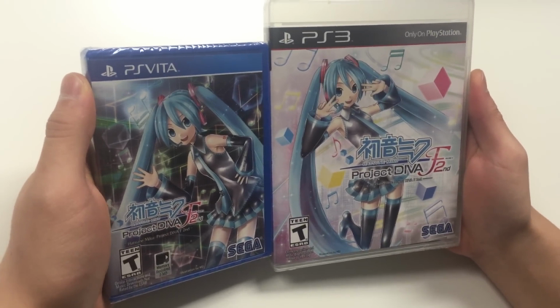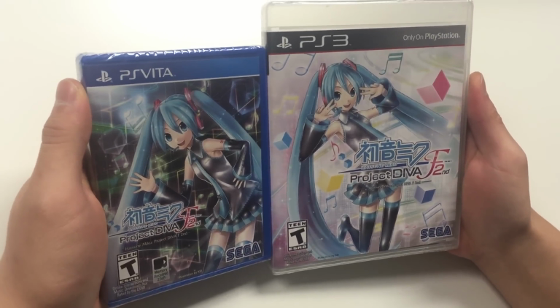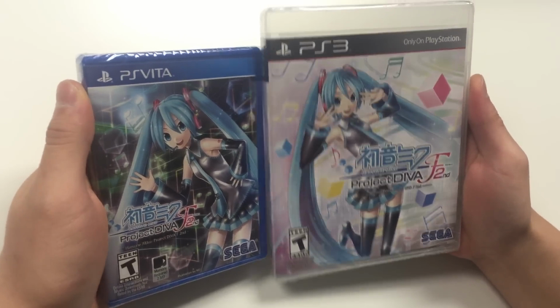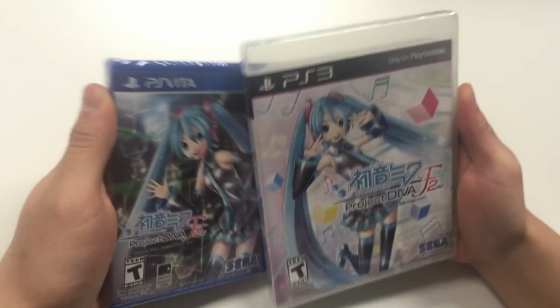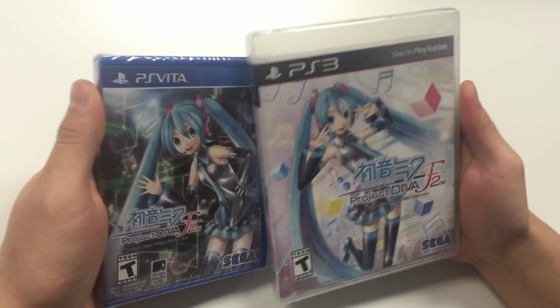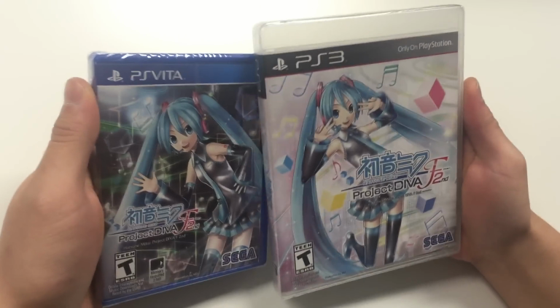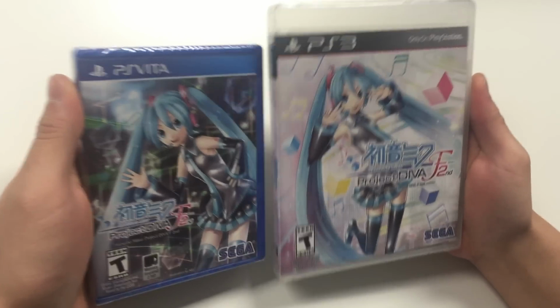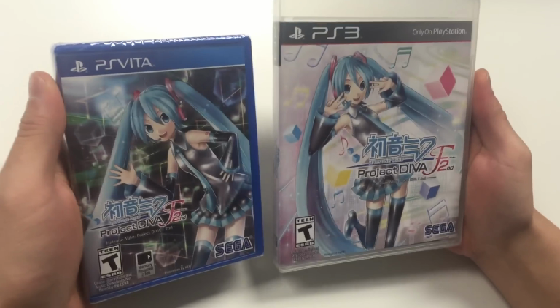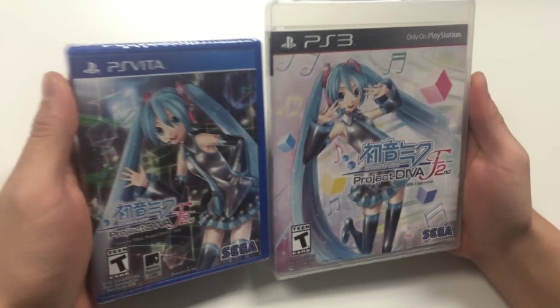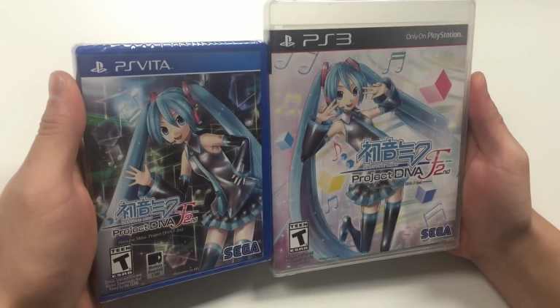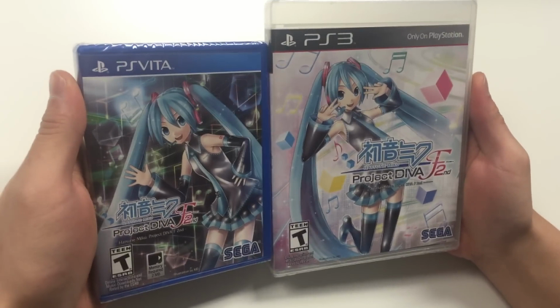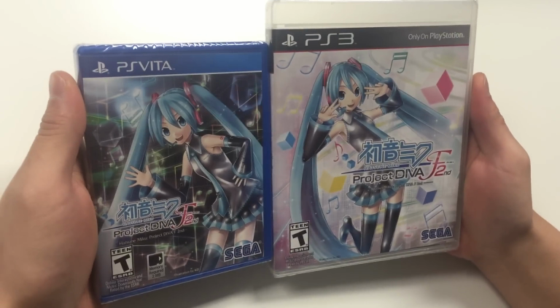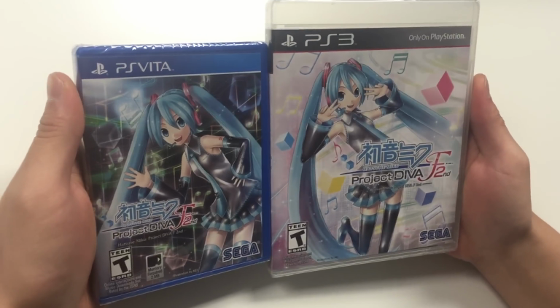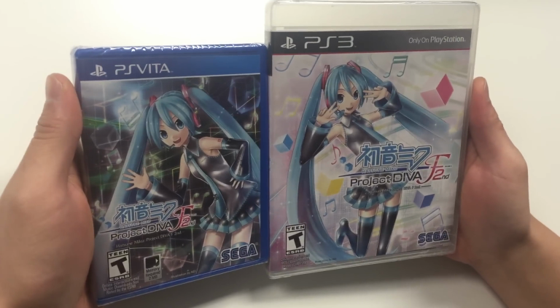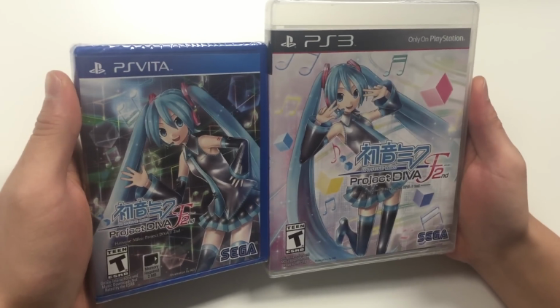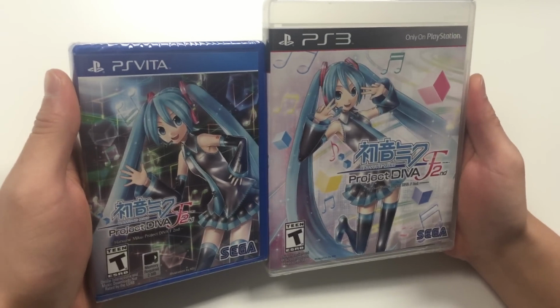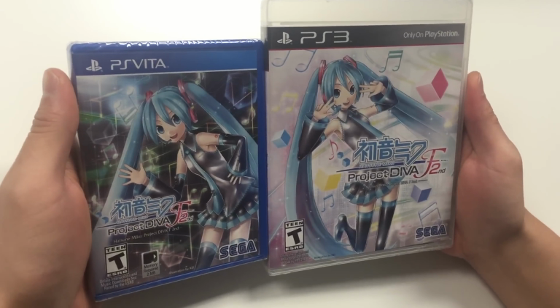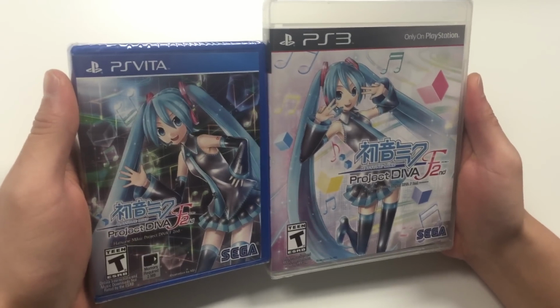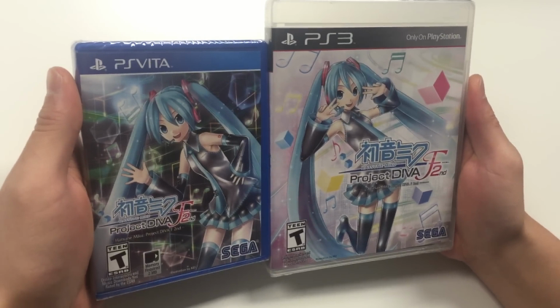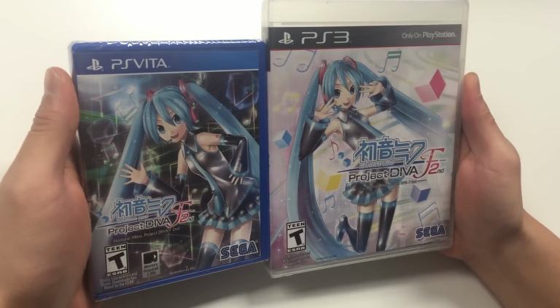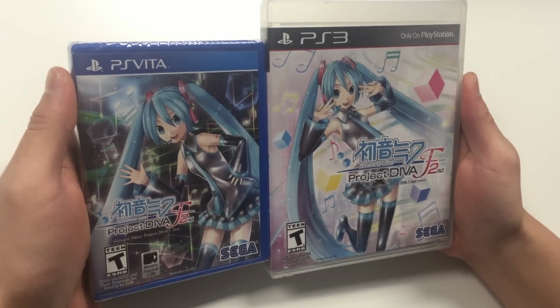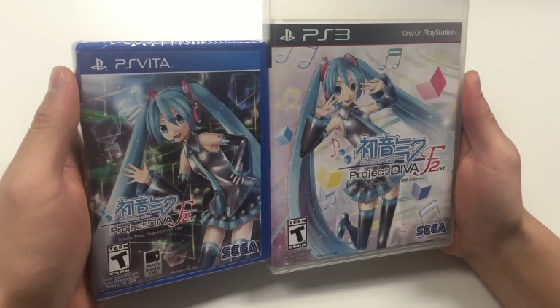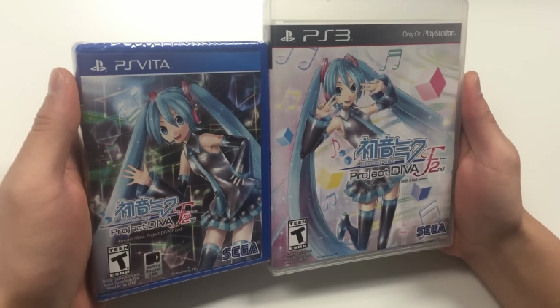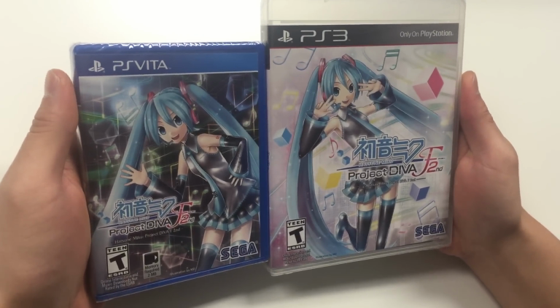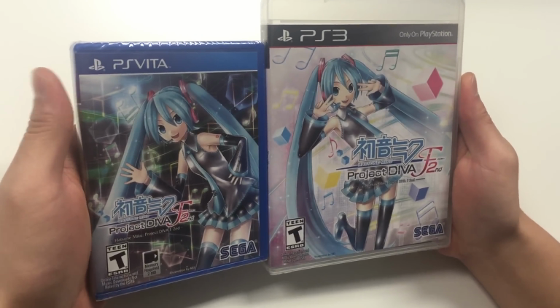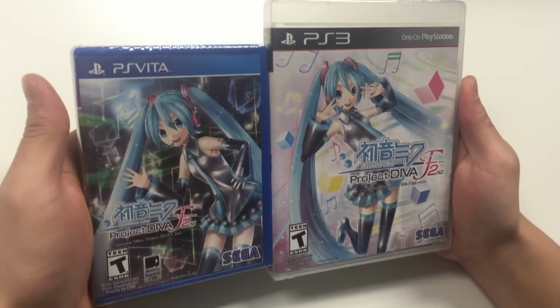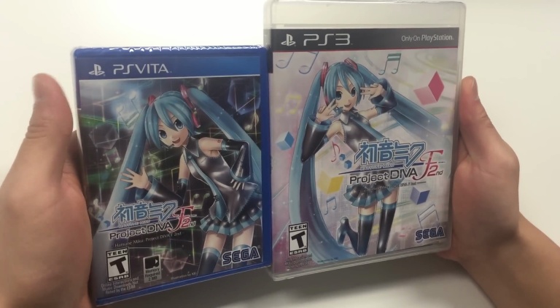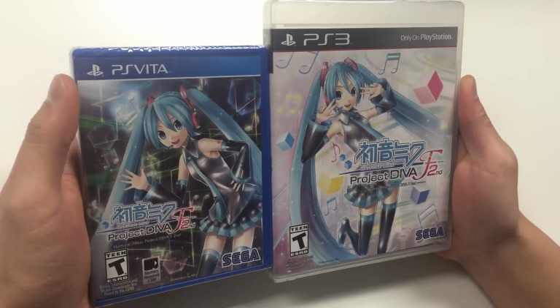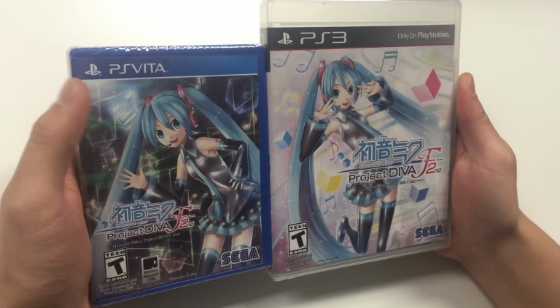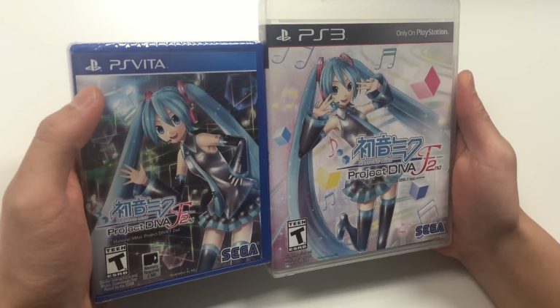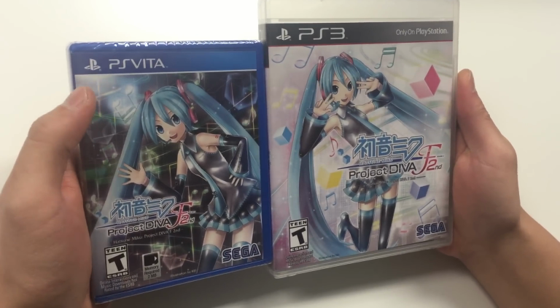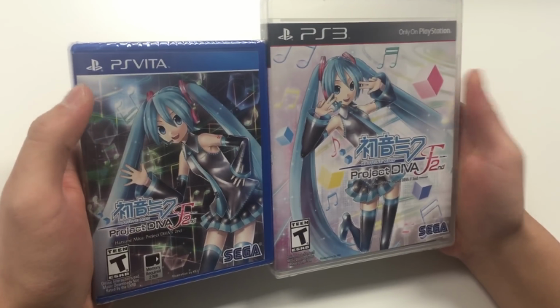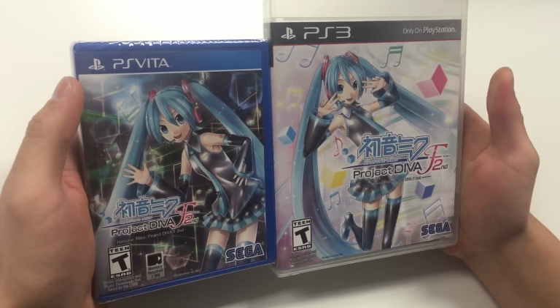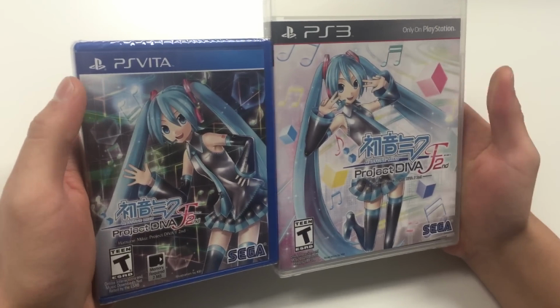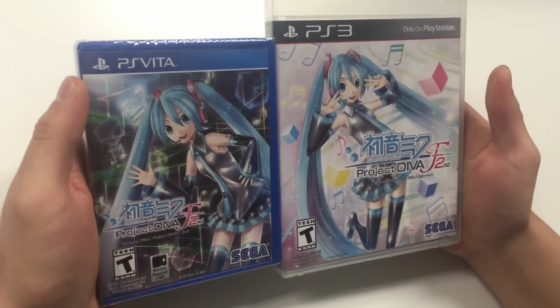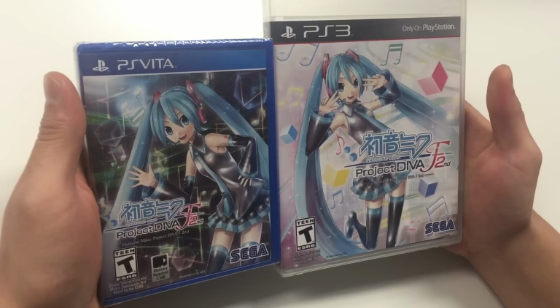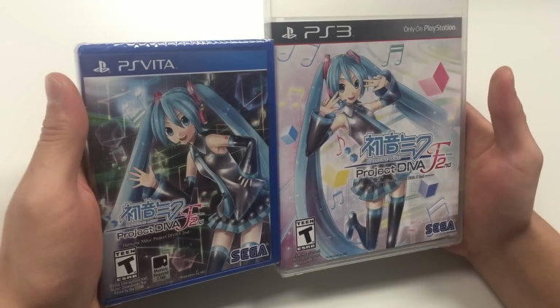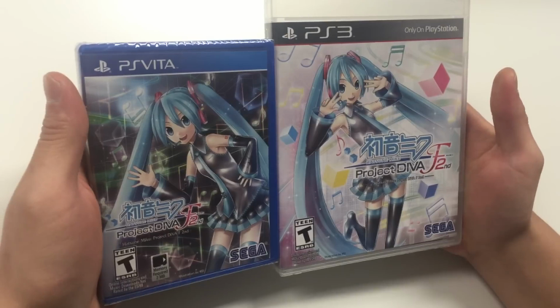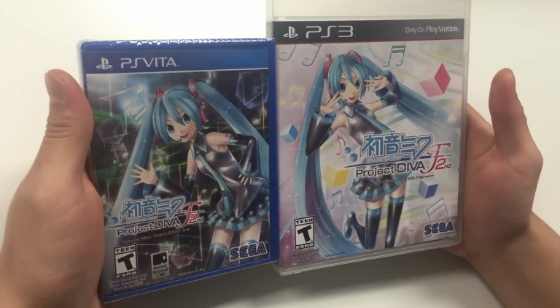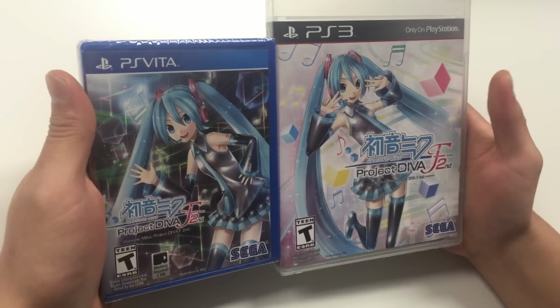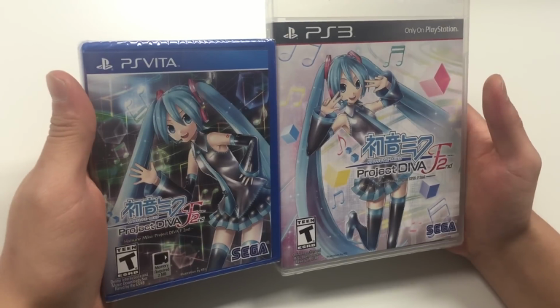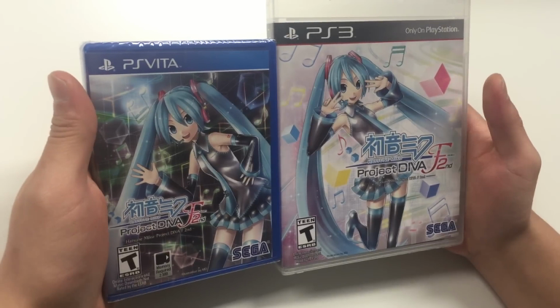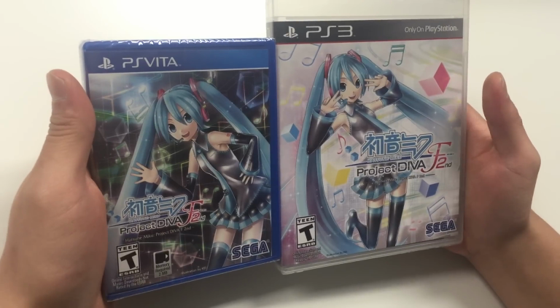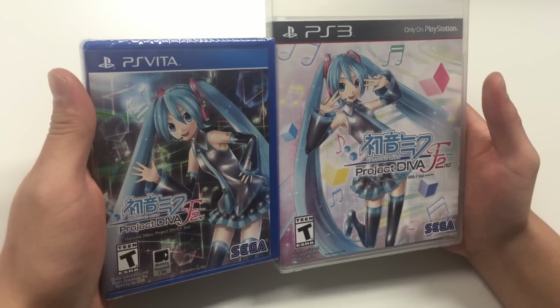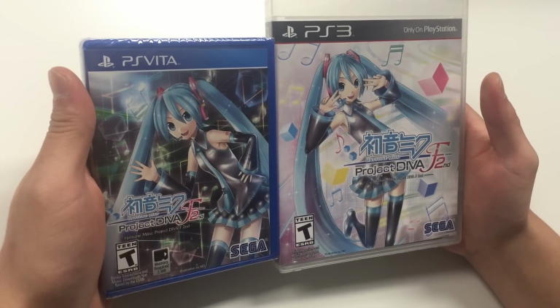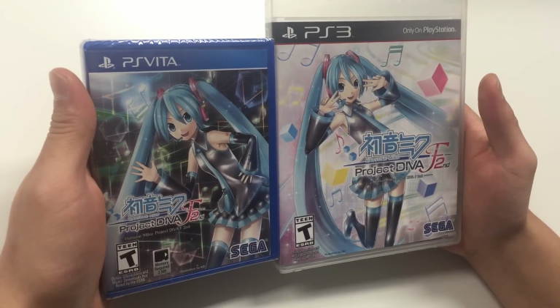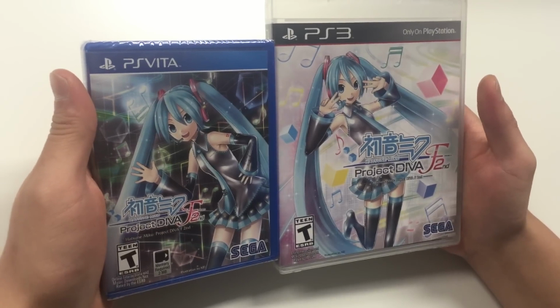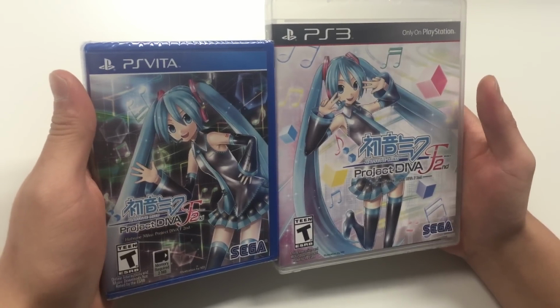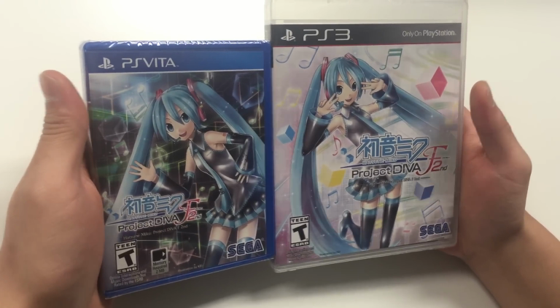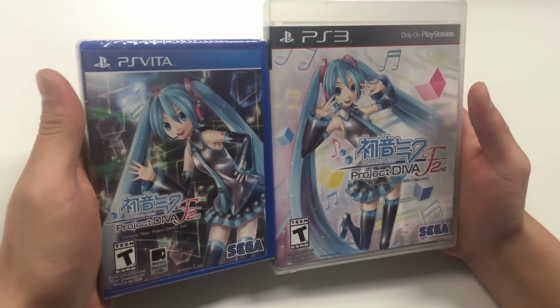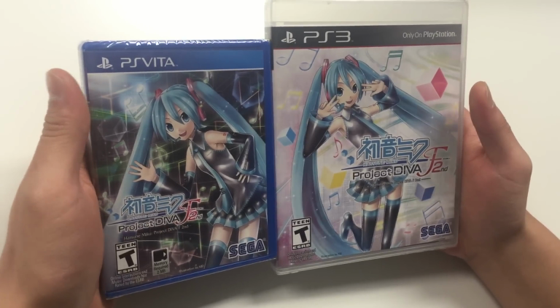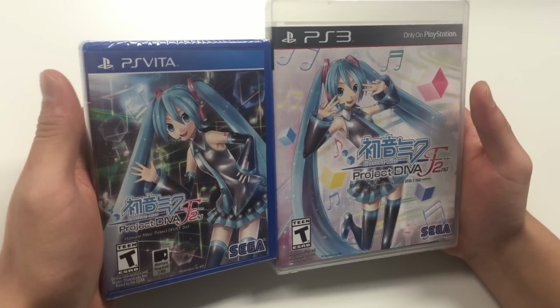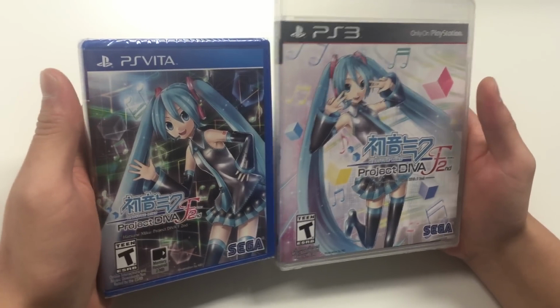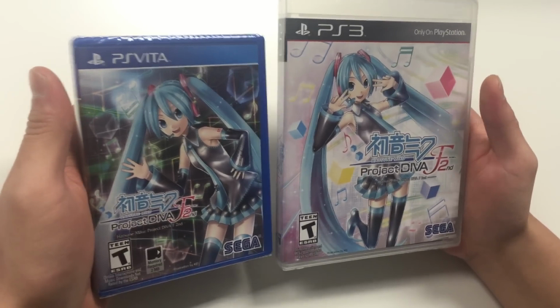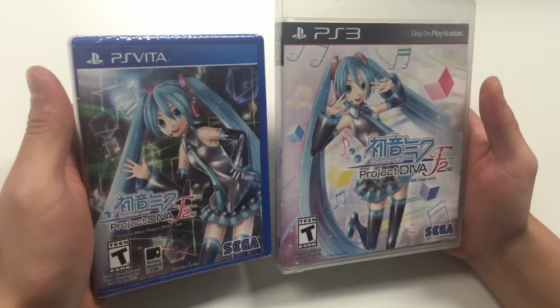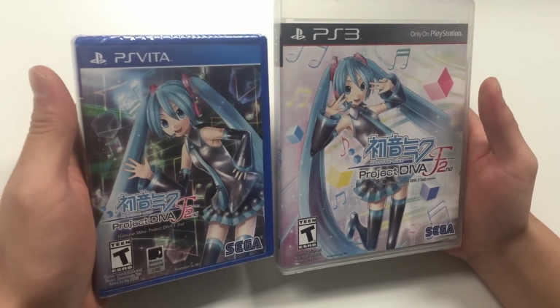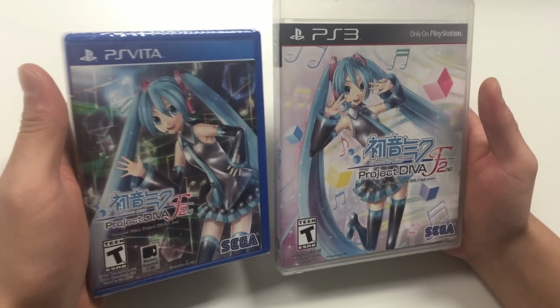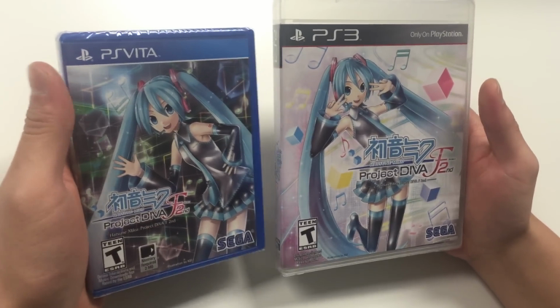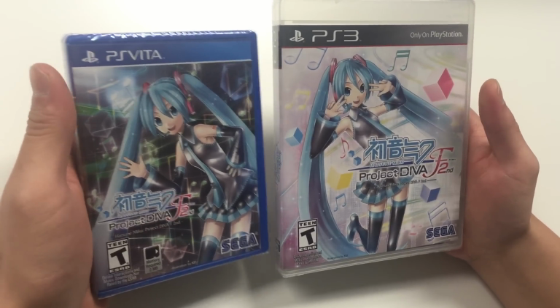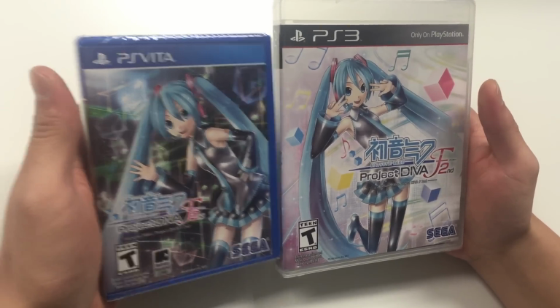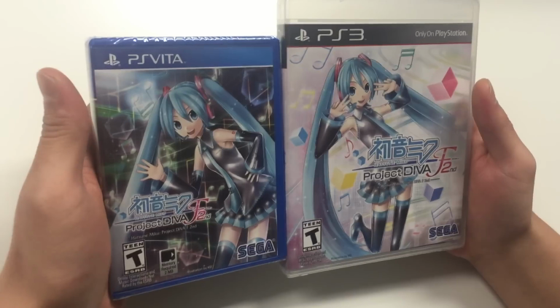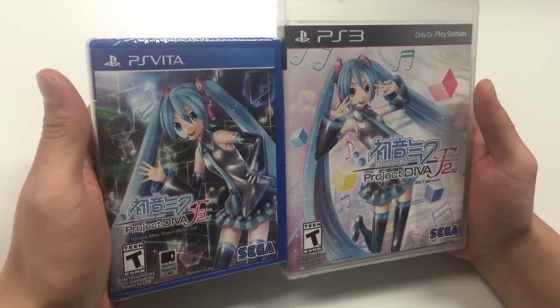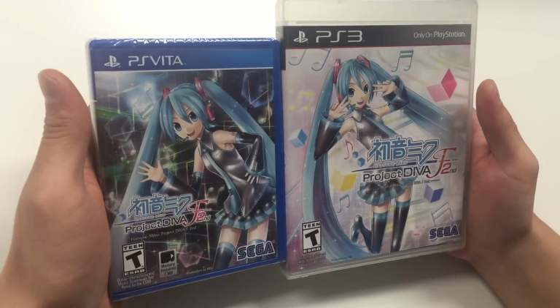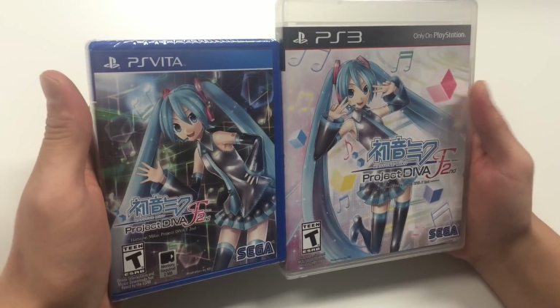This game is T14, and on the front cover you see the main character Hatsune Miku striking a pose.